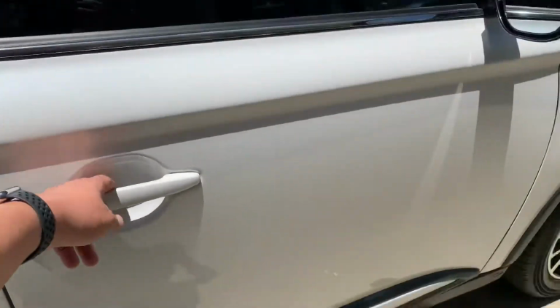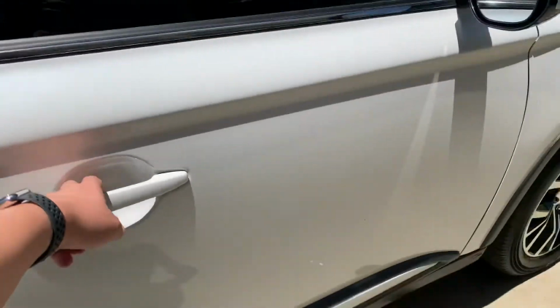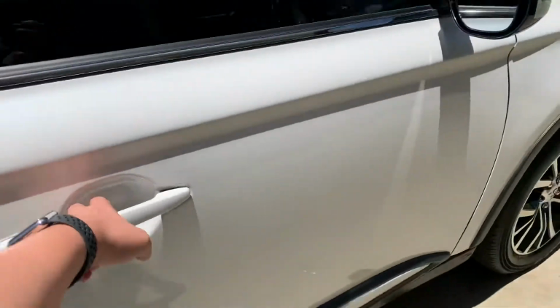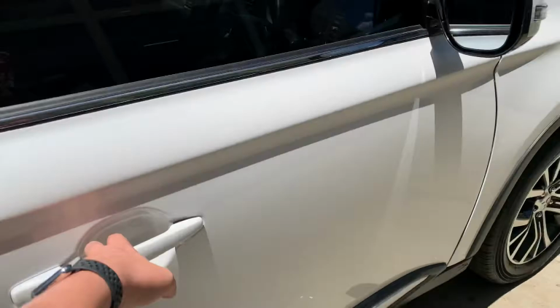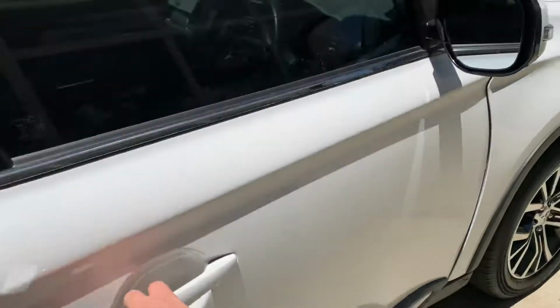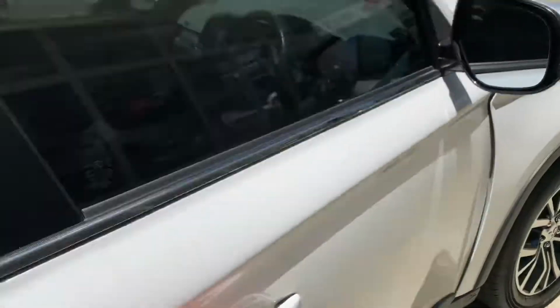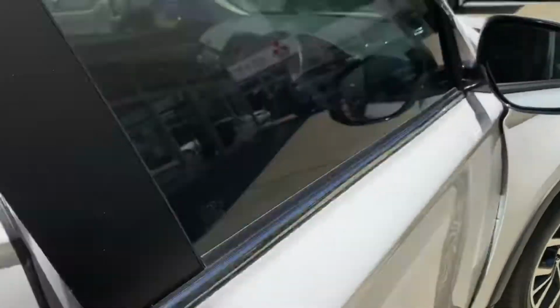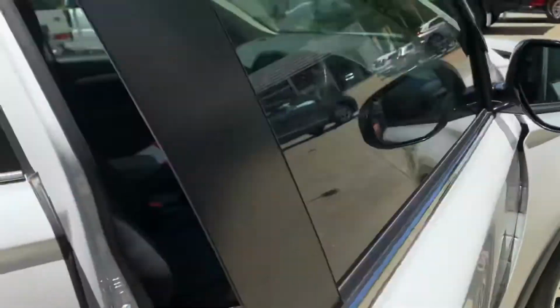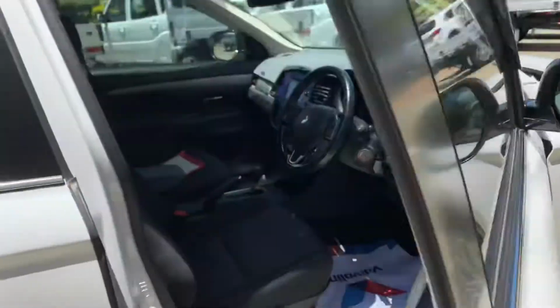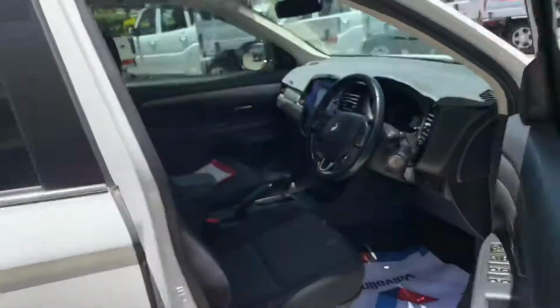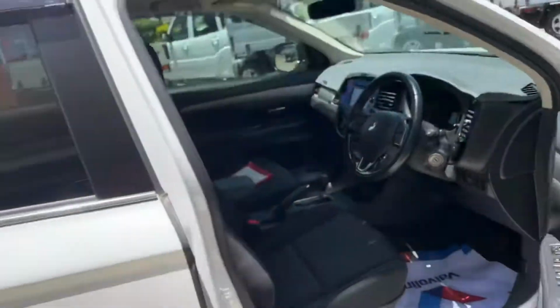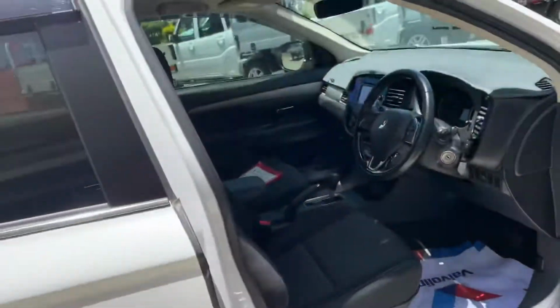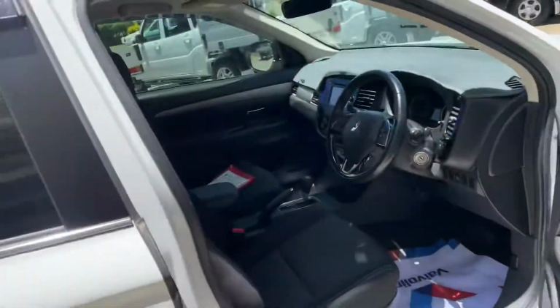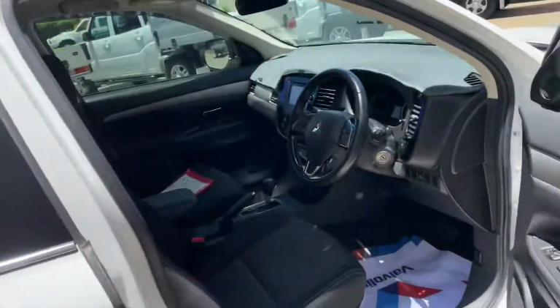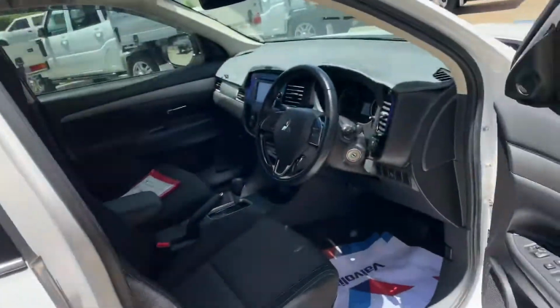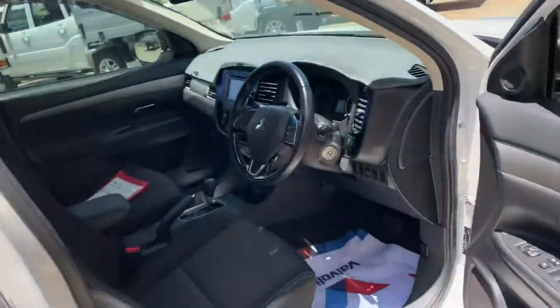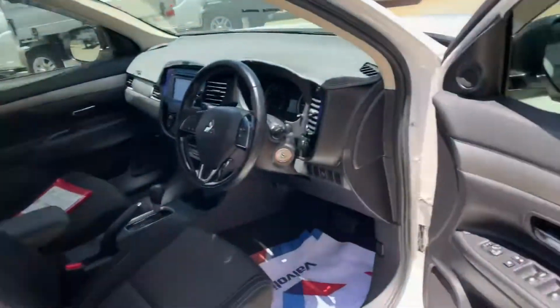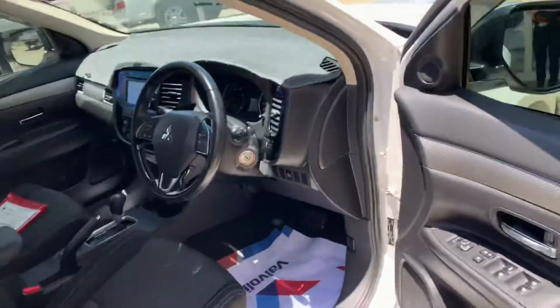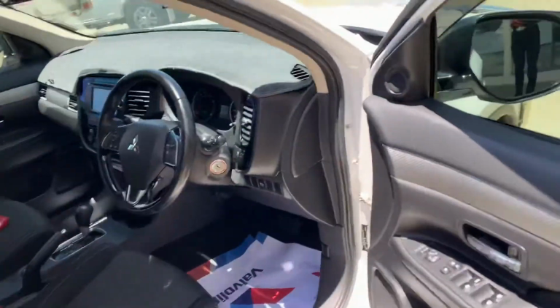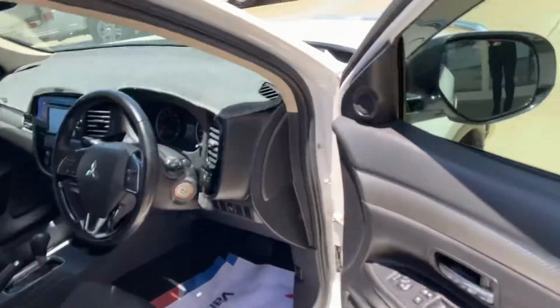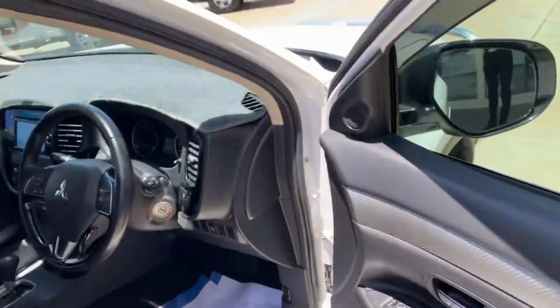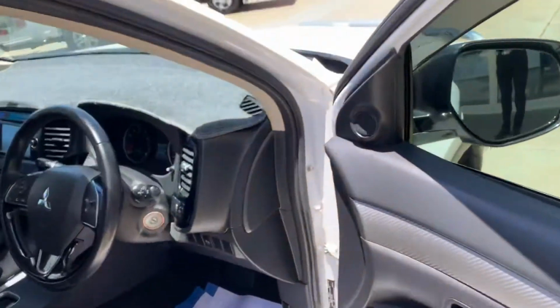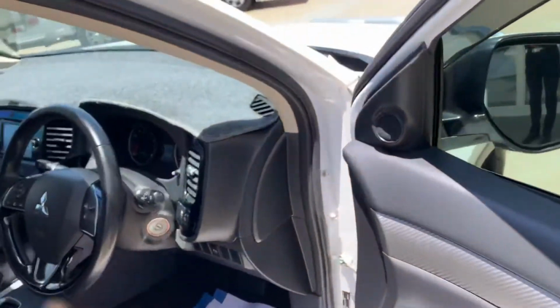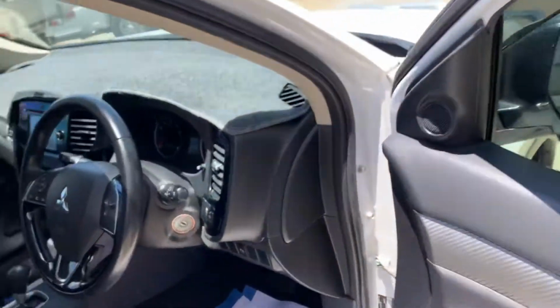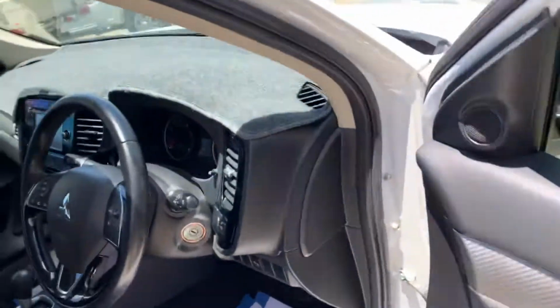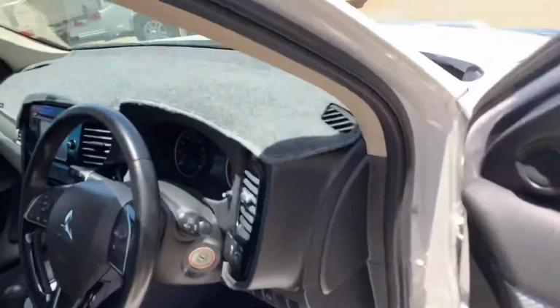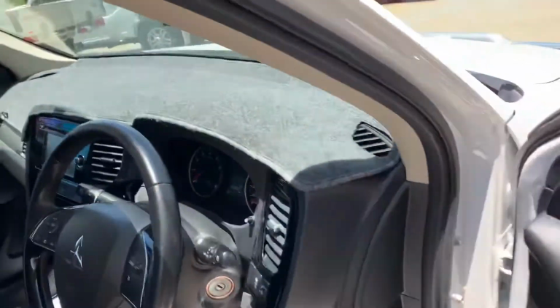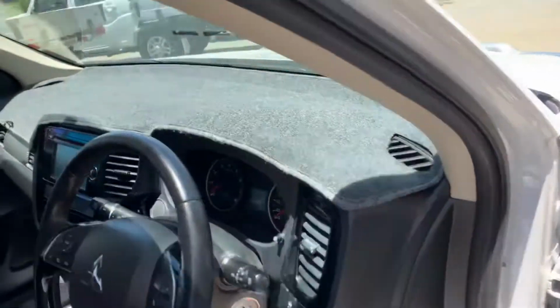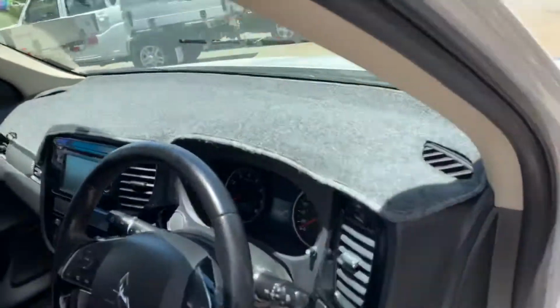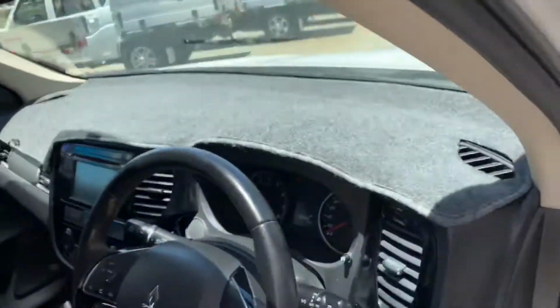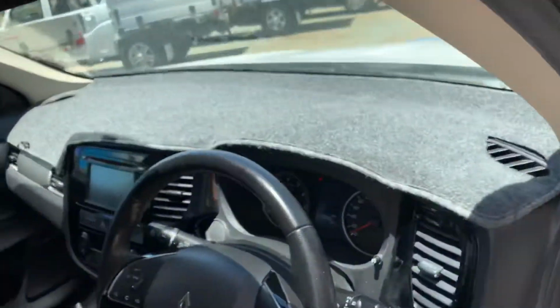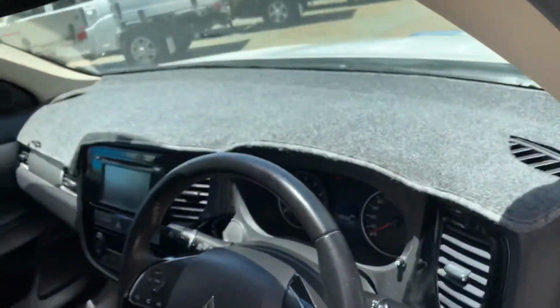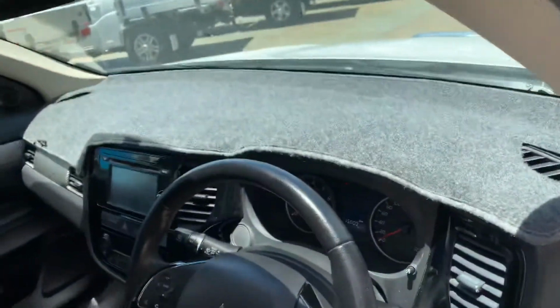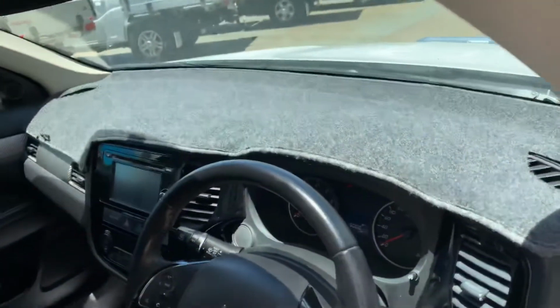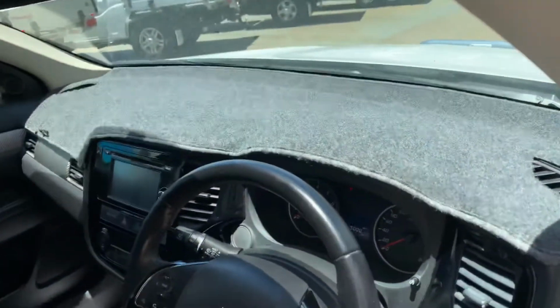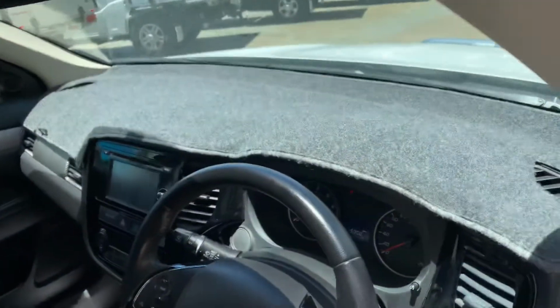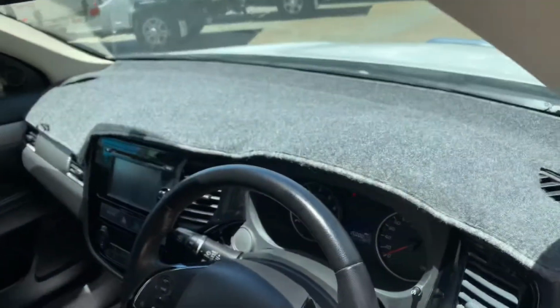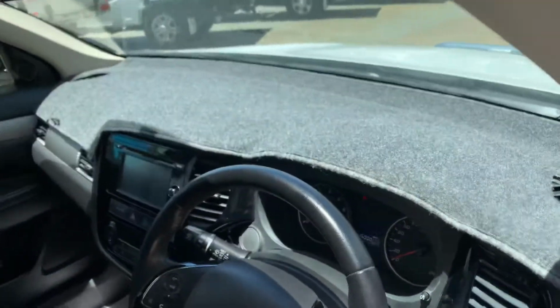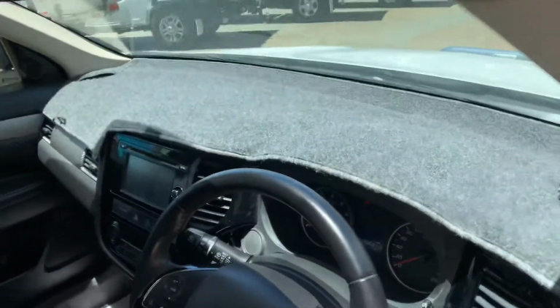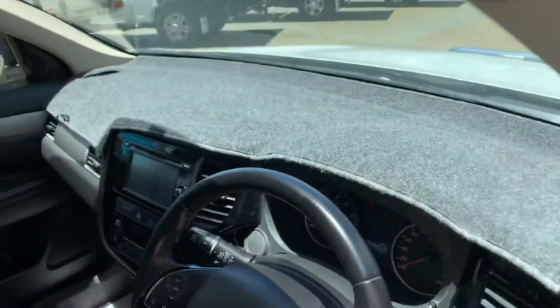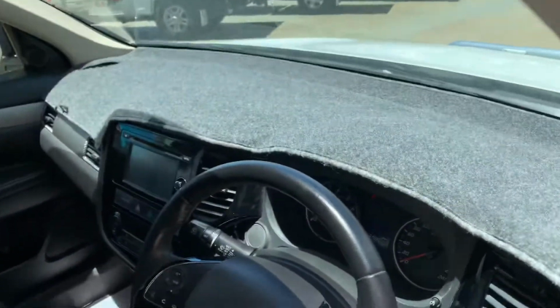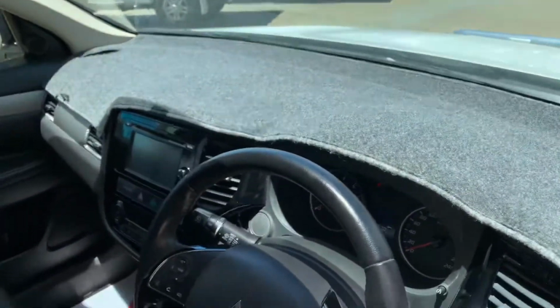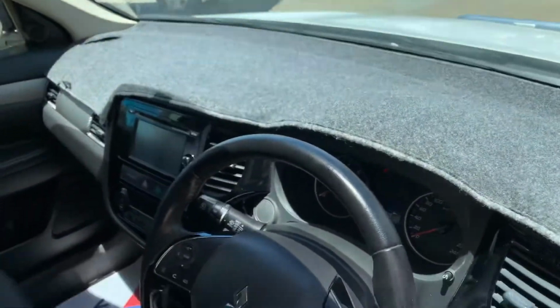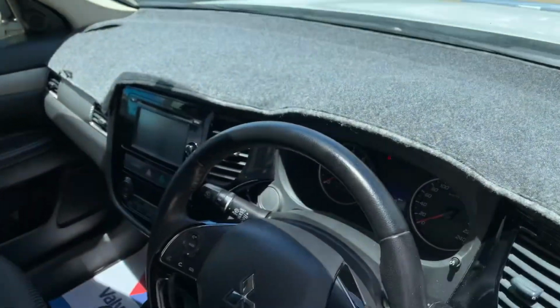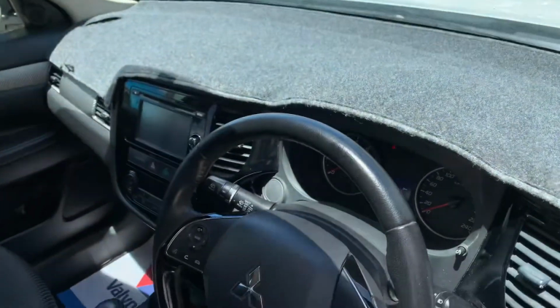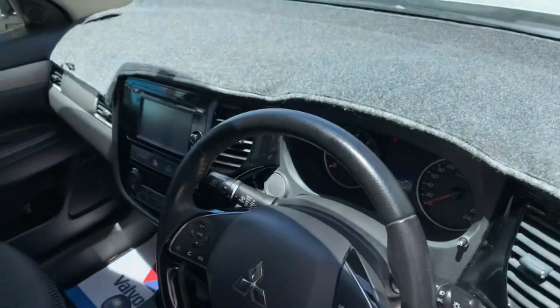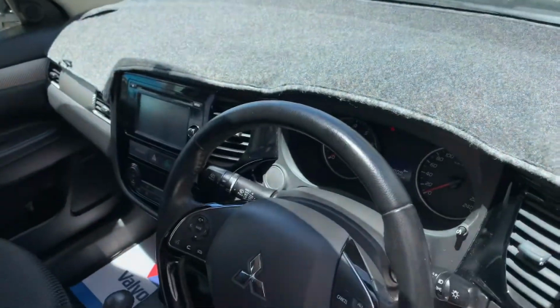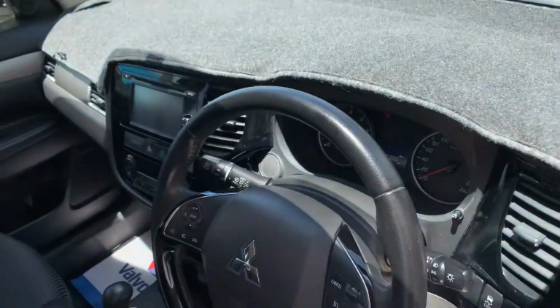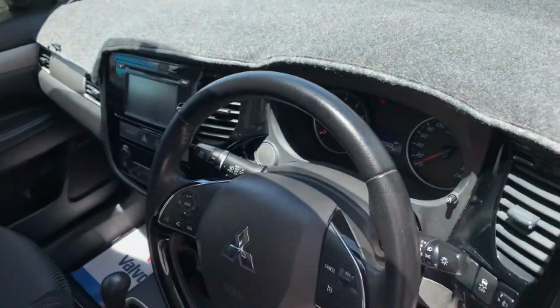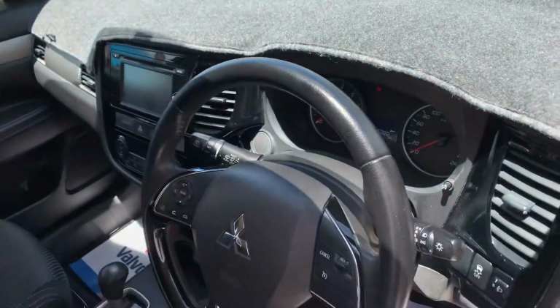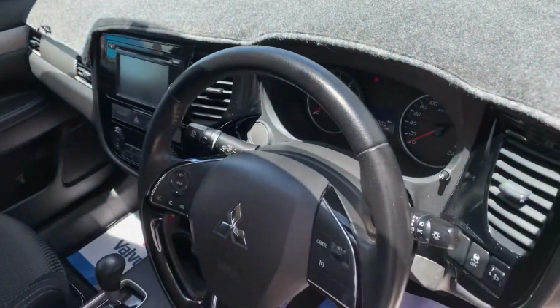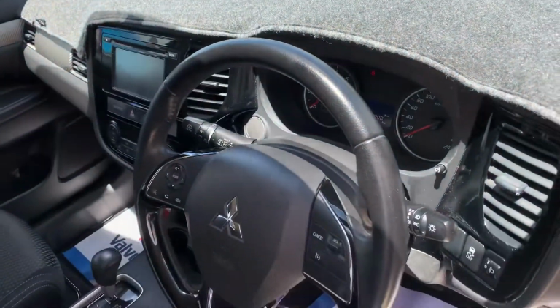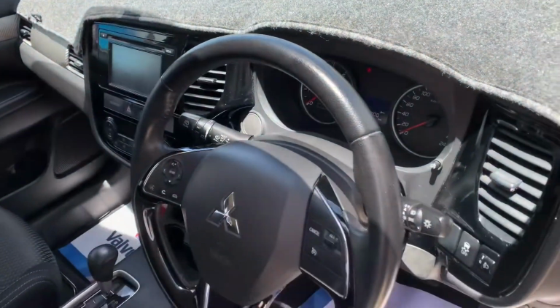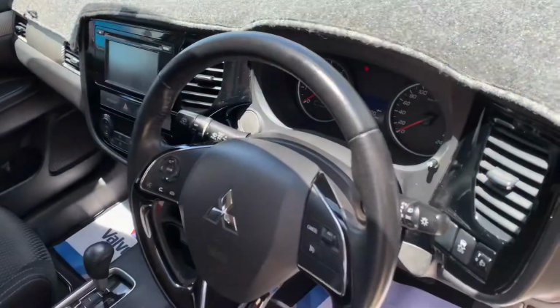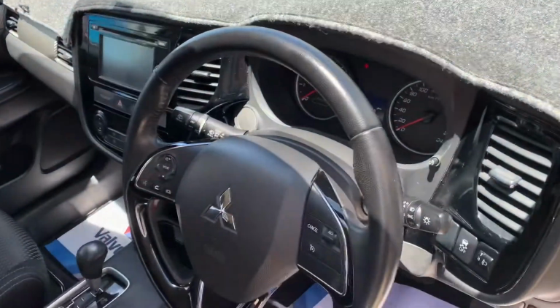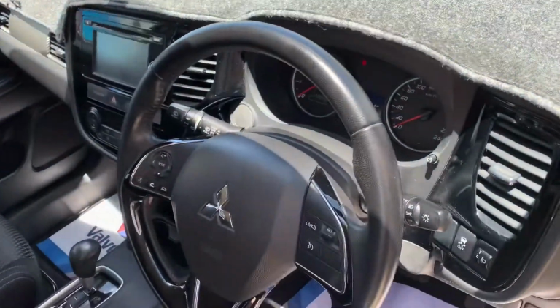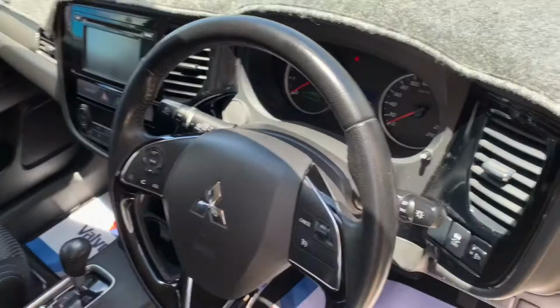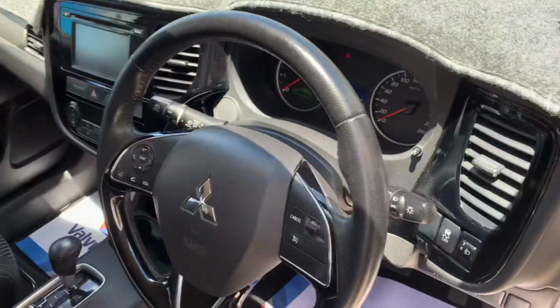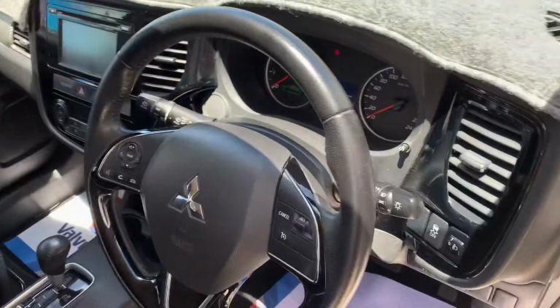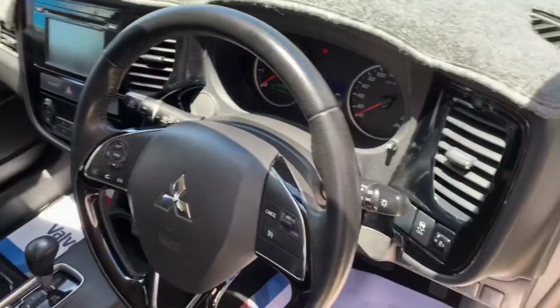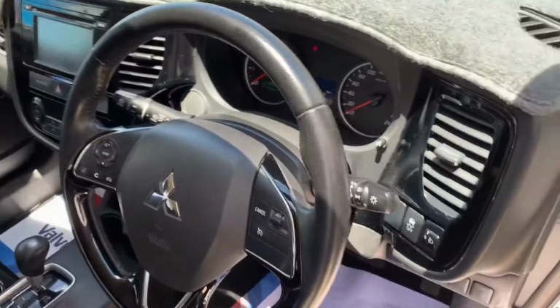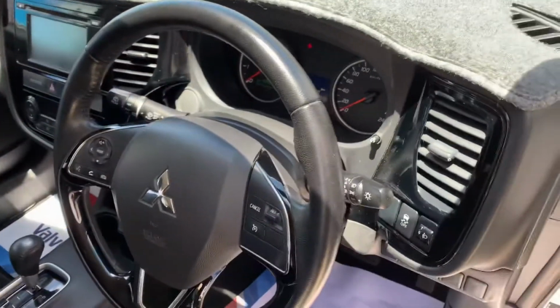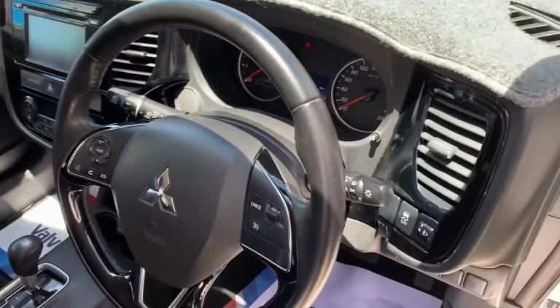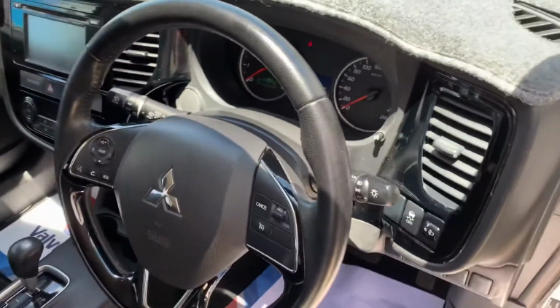Opening up the front — there is a dash mat in there as well. Just going to grab the keys. There are two sets of keys.